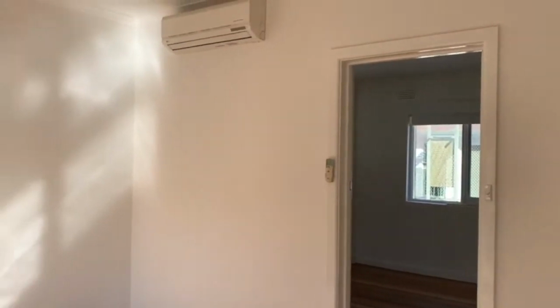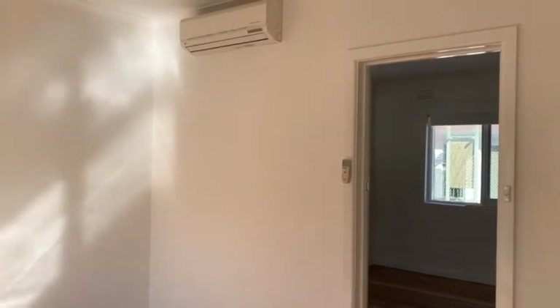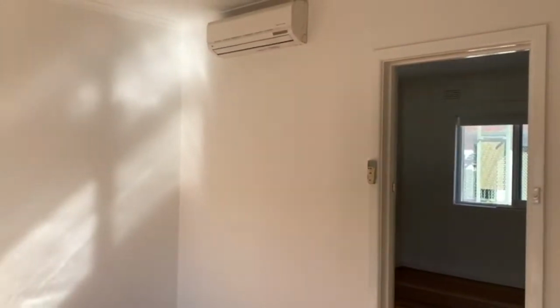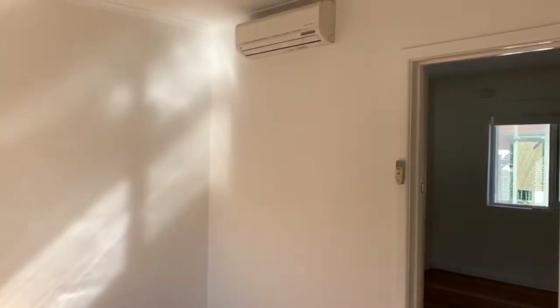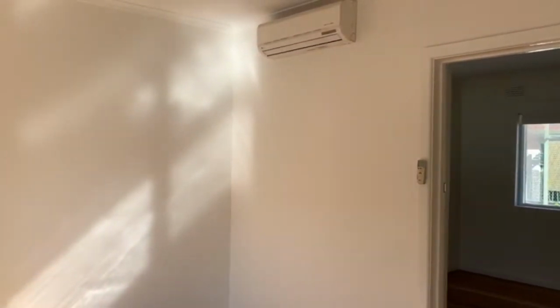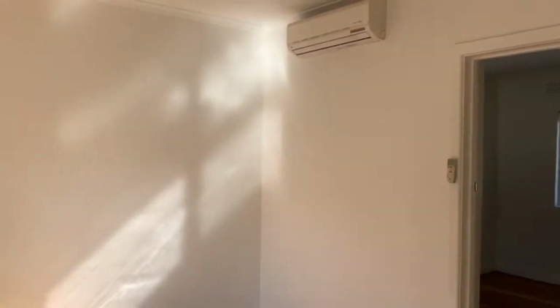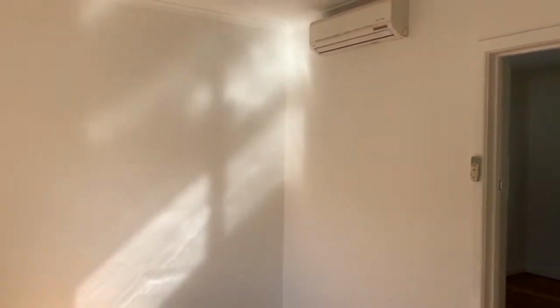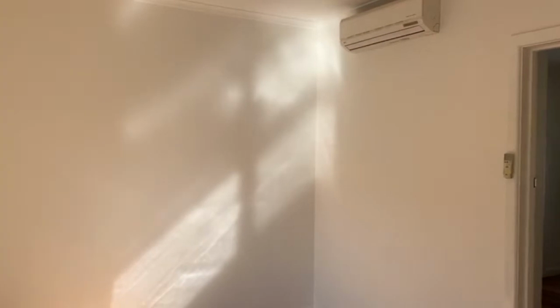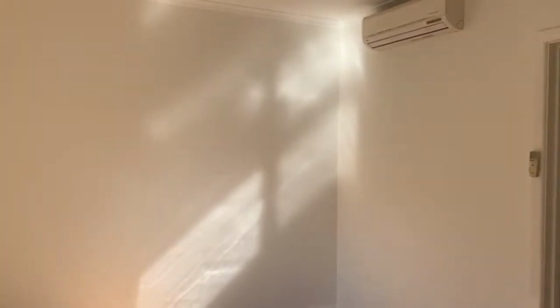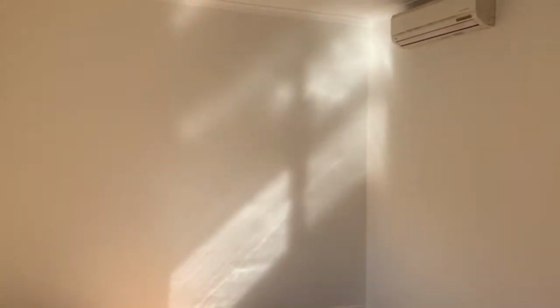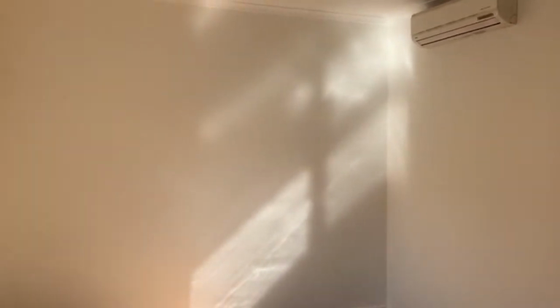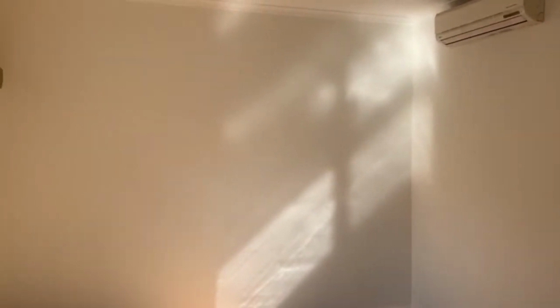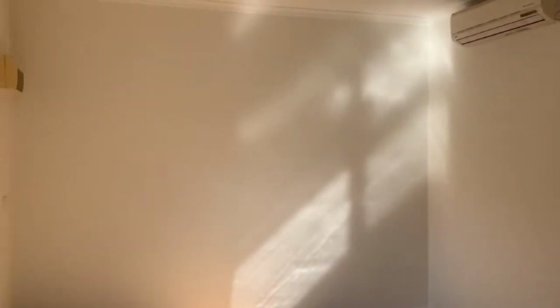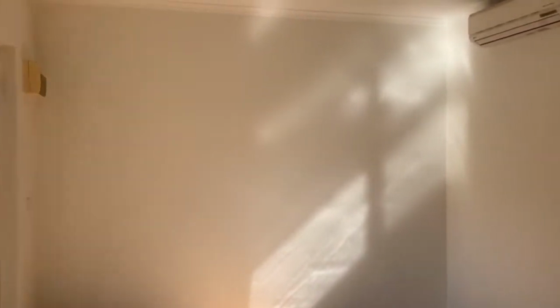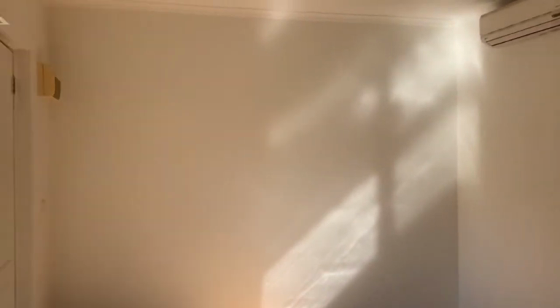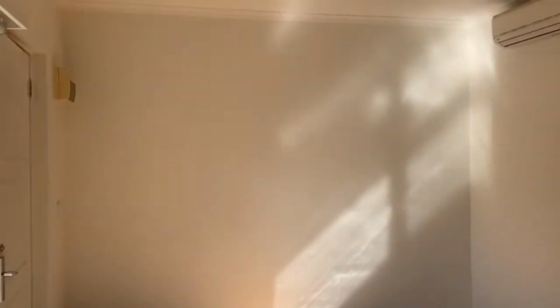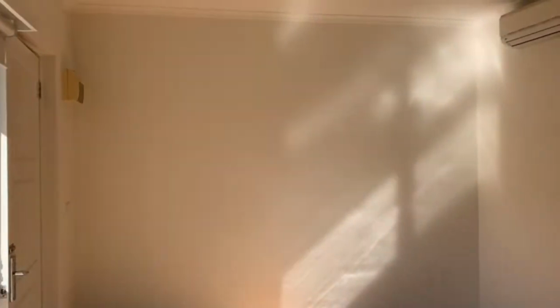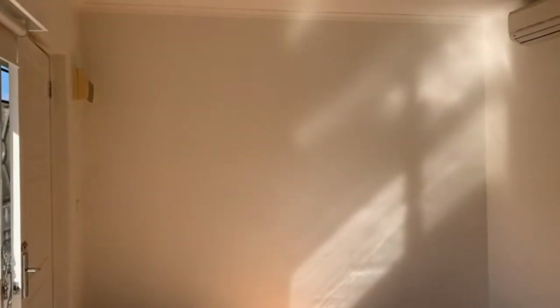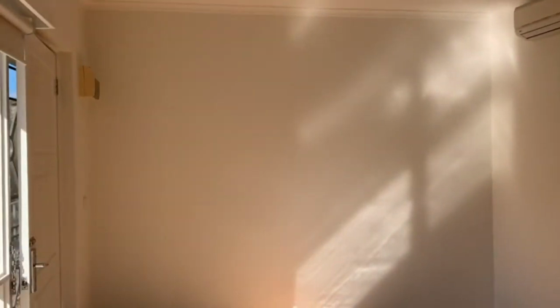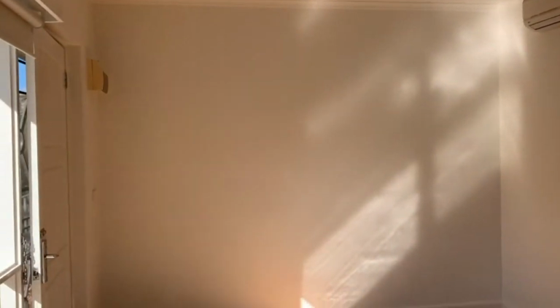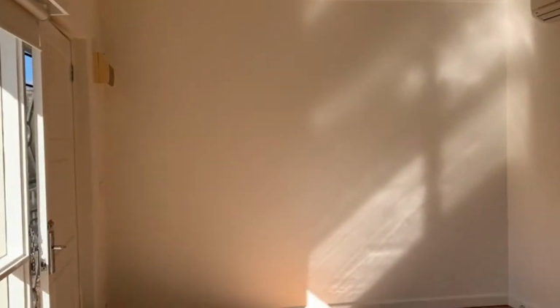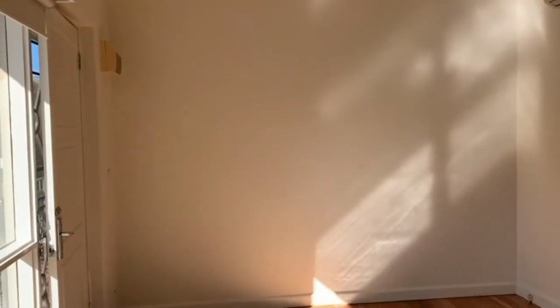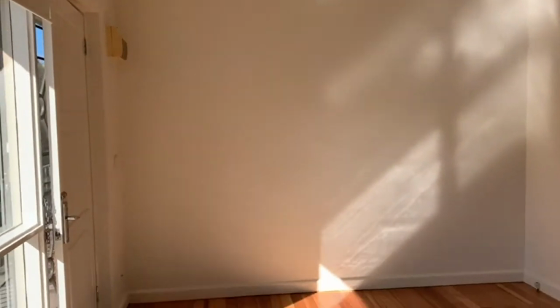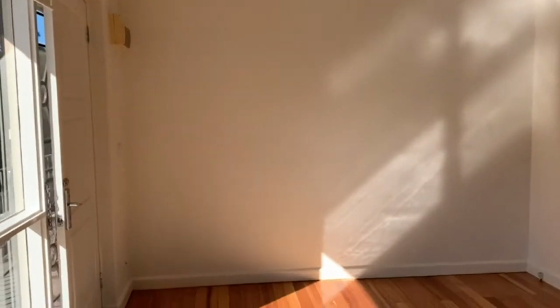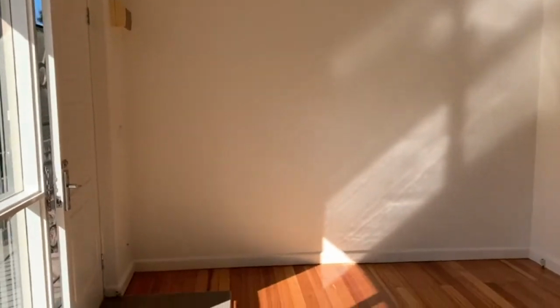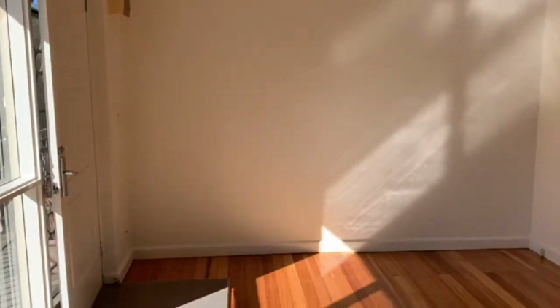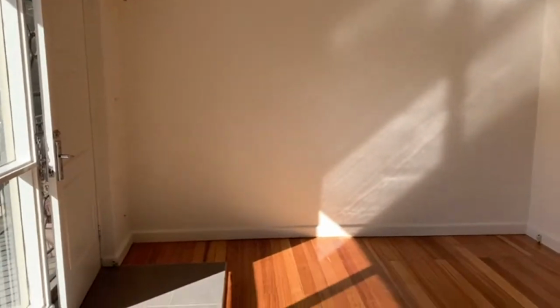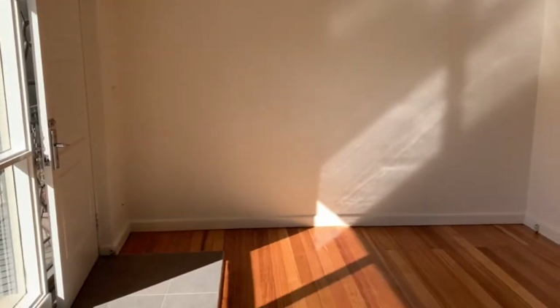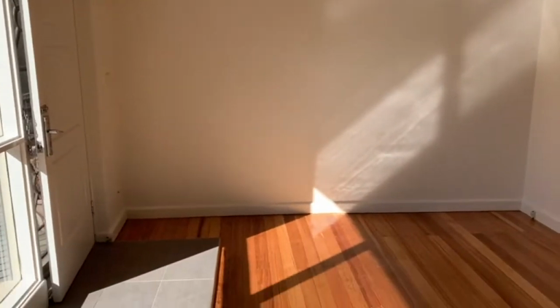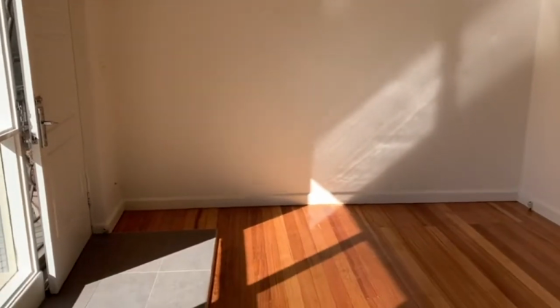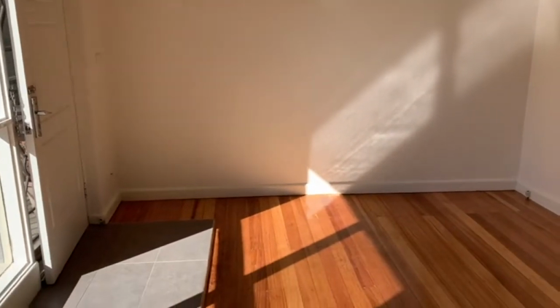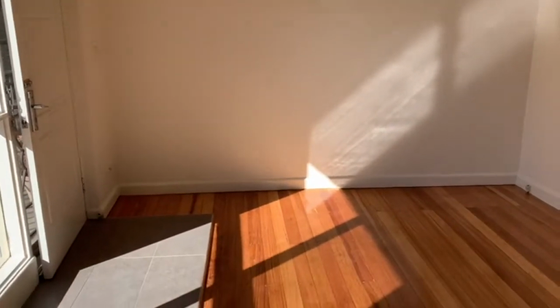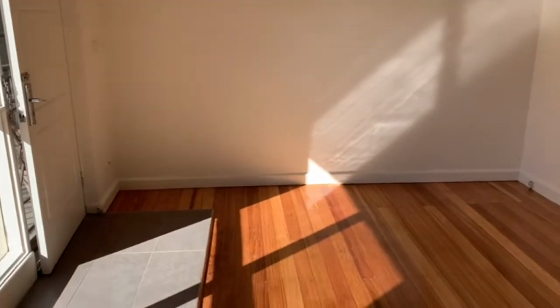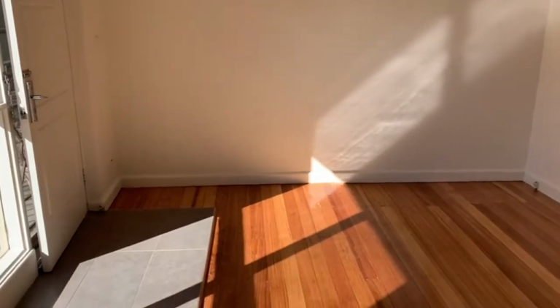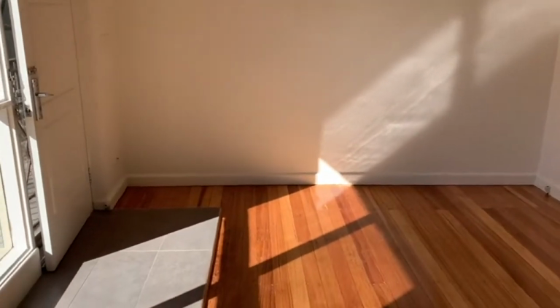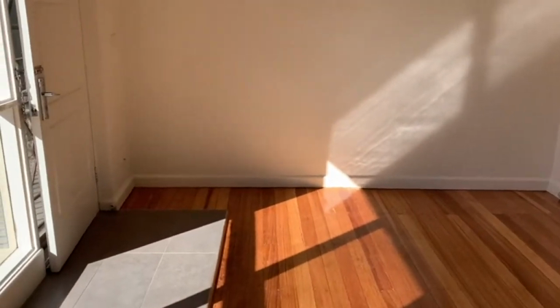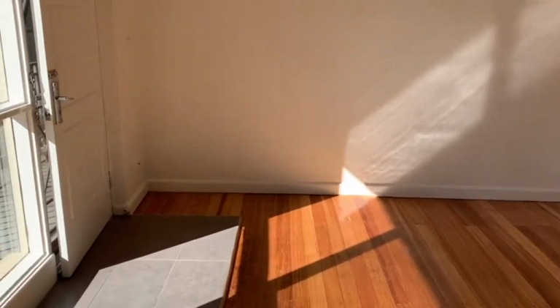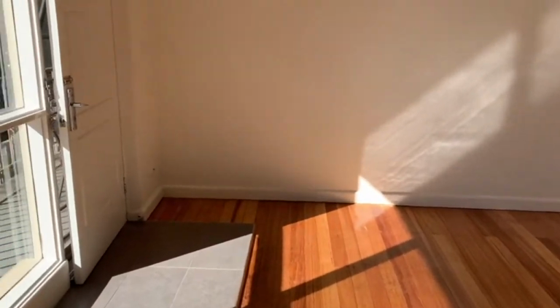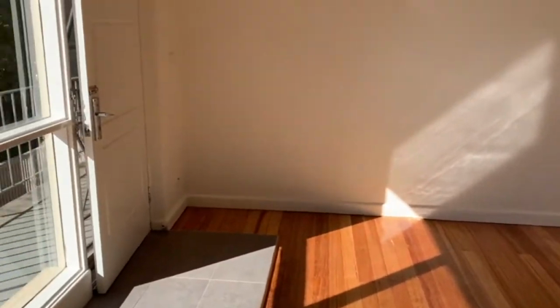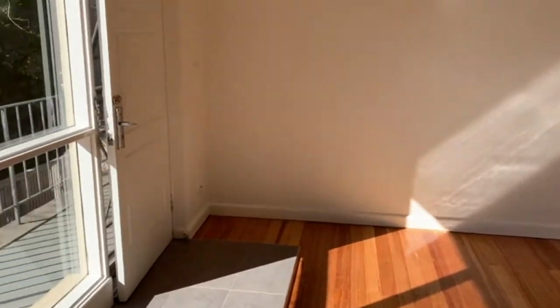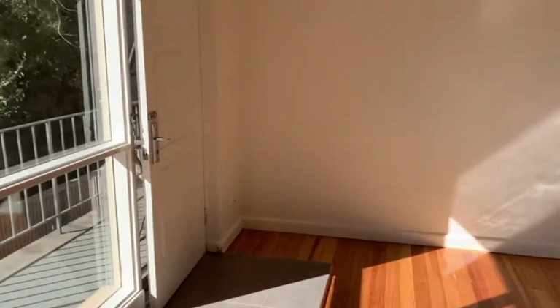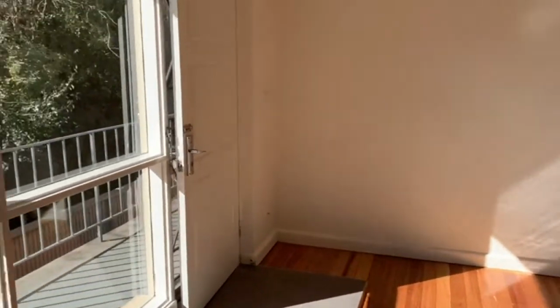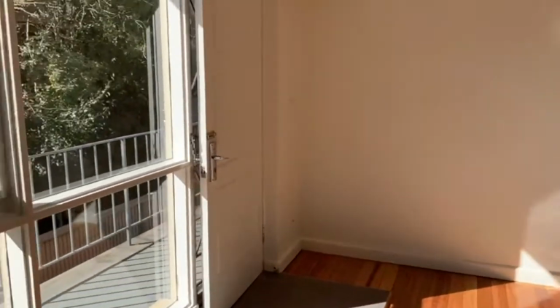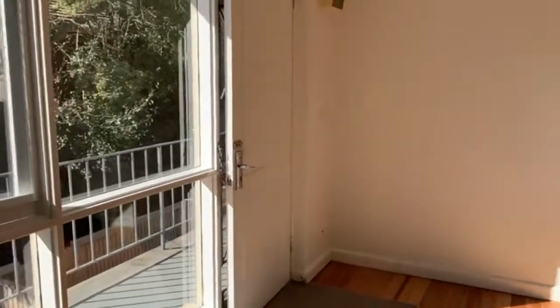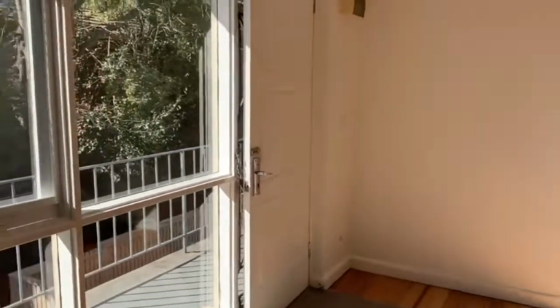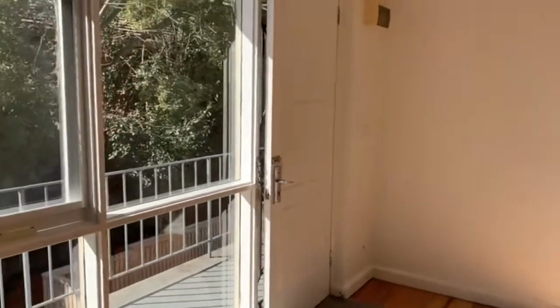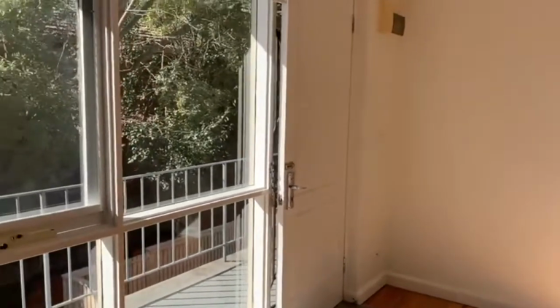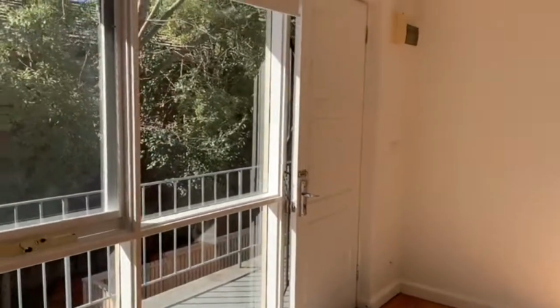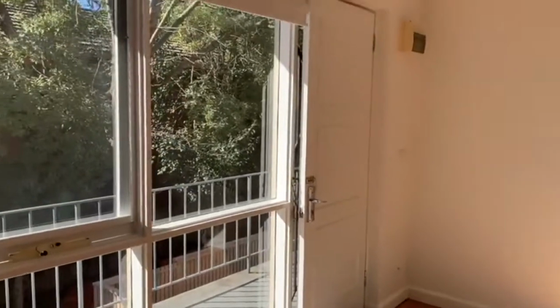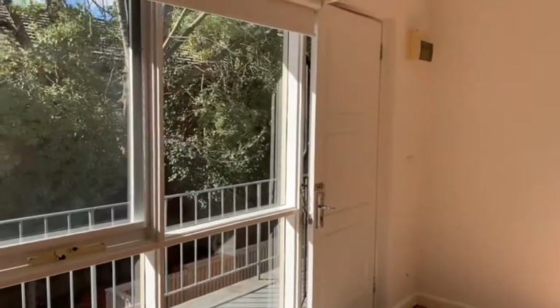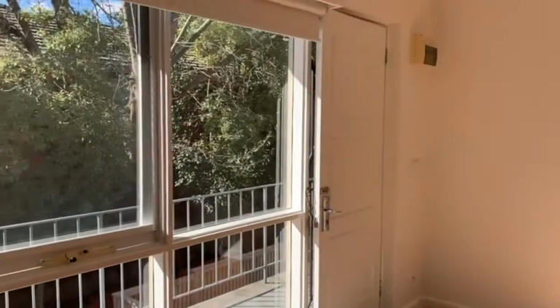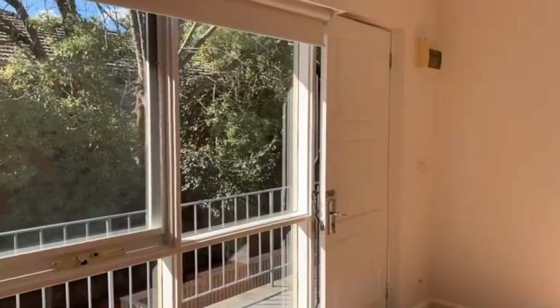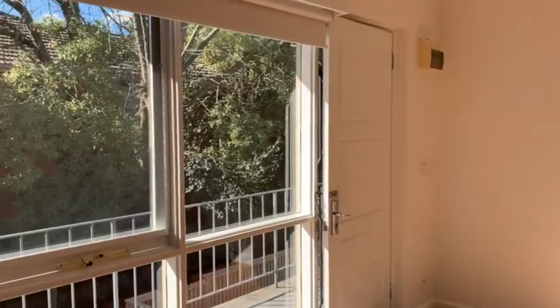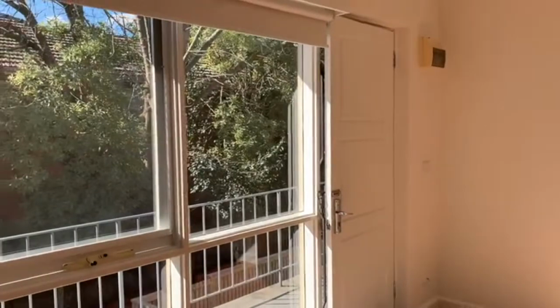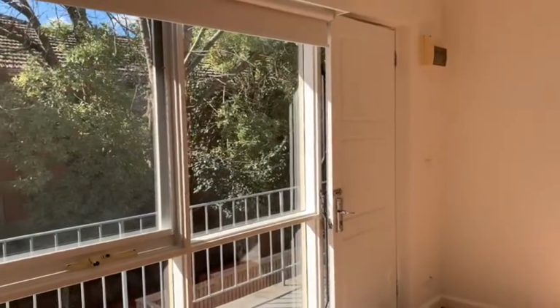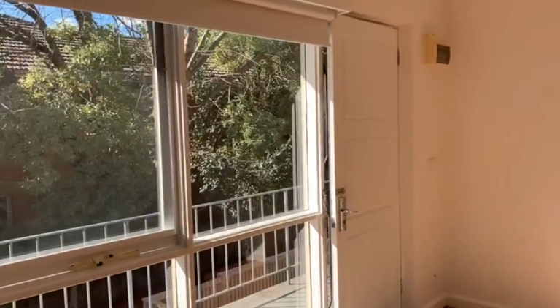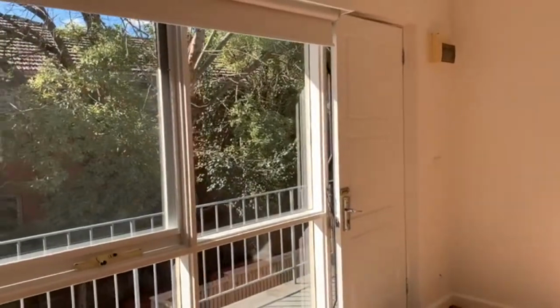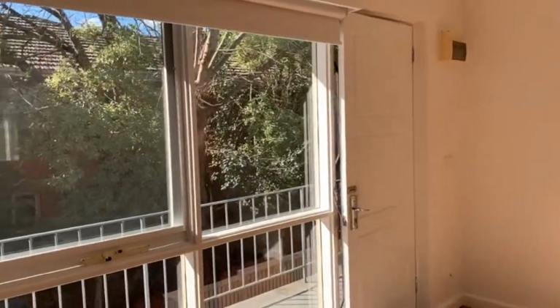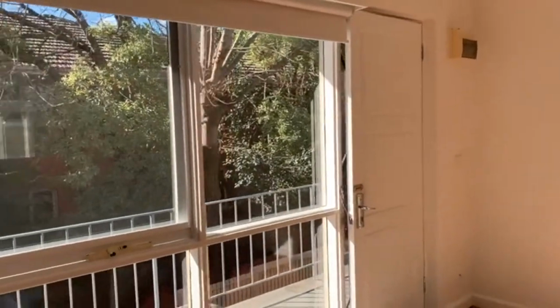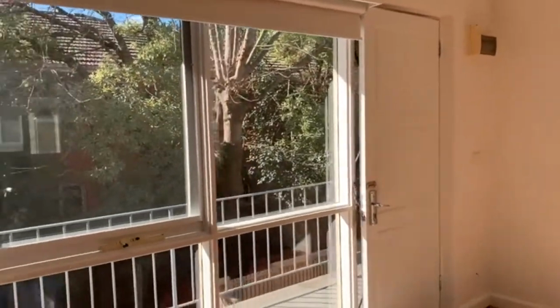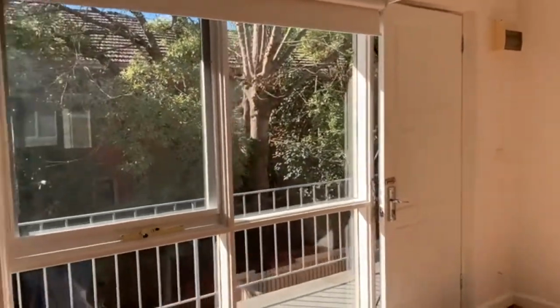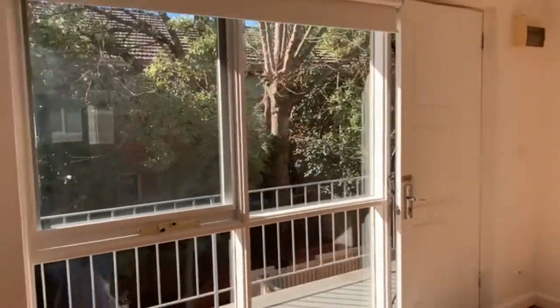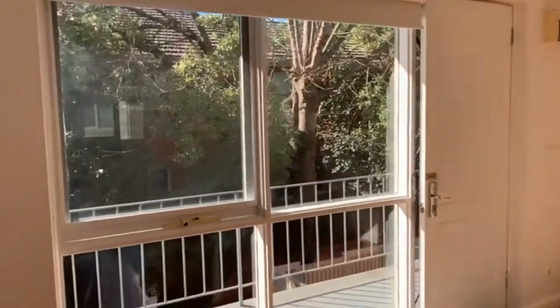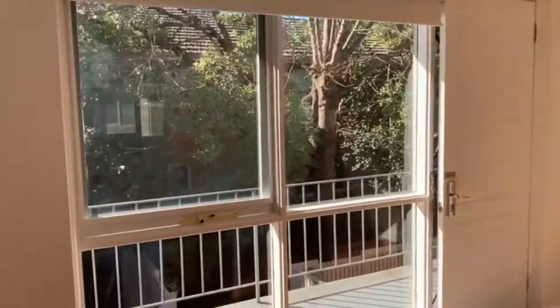There's a good sized lounge room here which has plenty of natural light, polished floorboards and a split system.